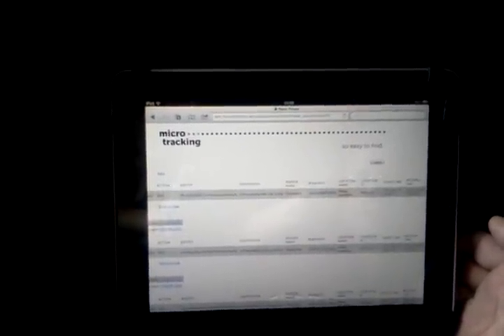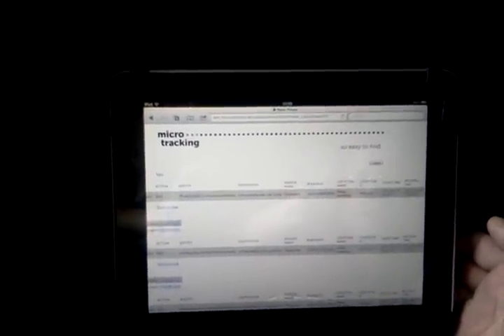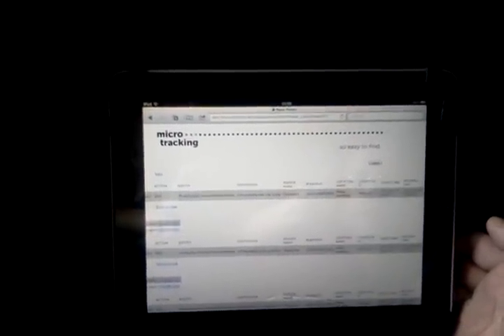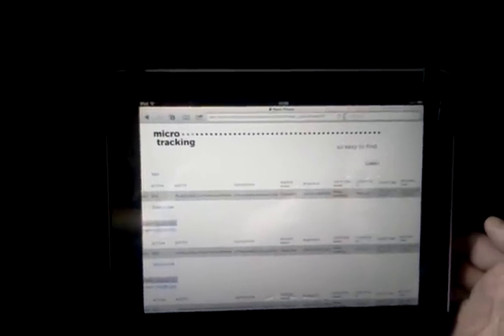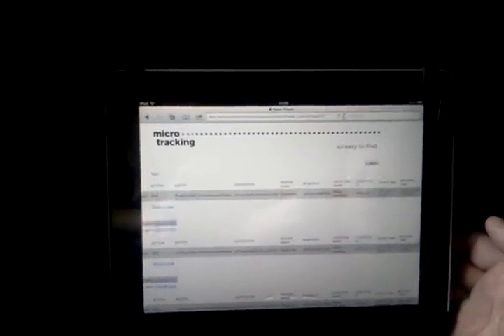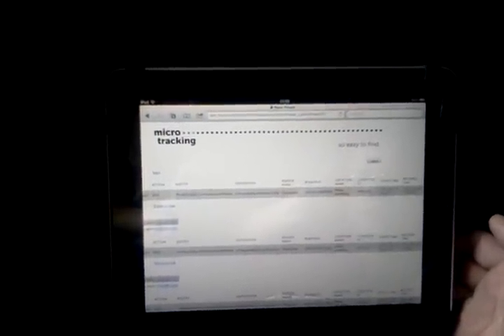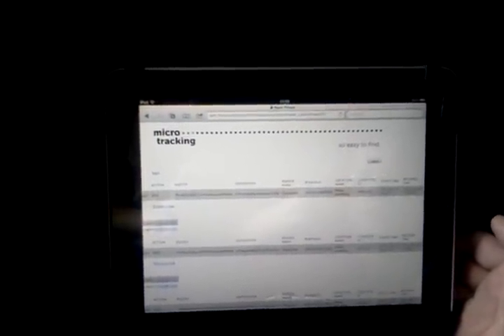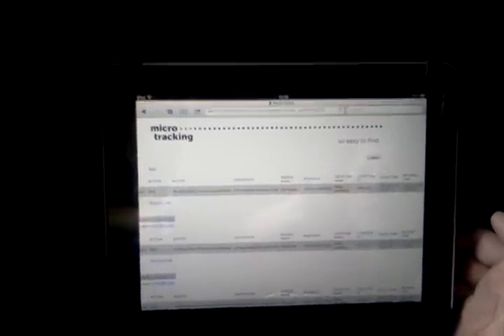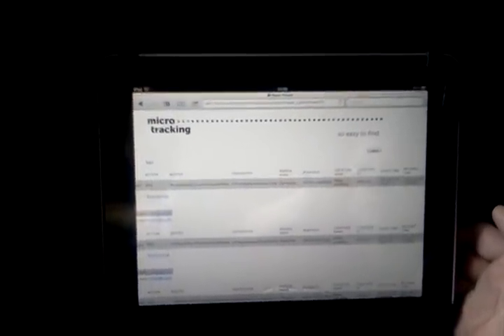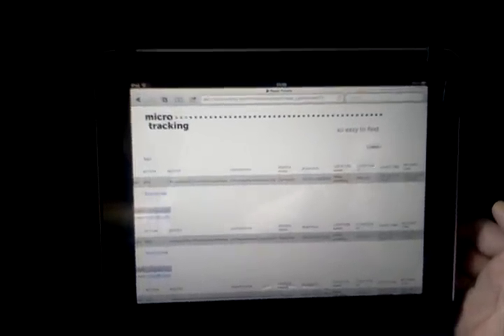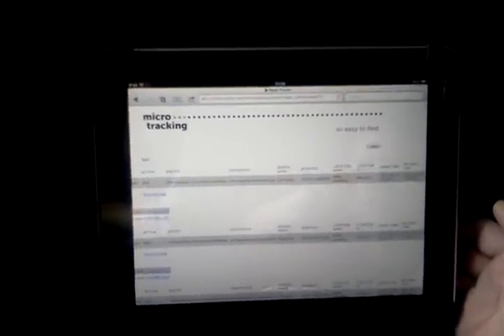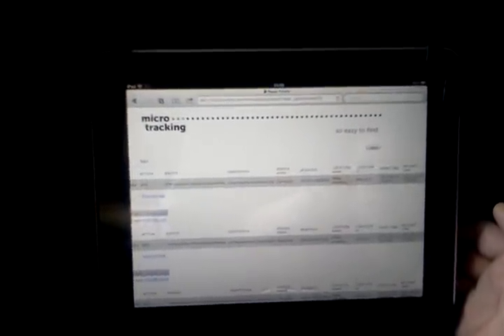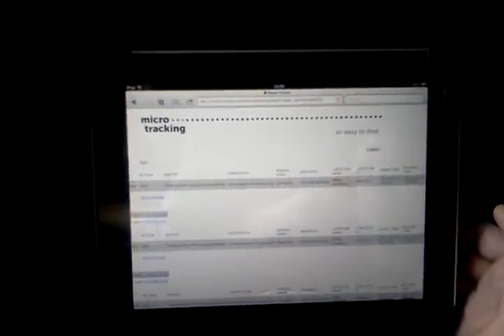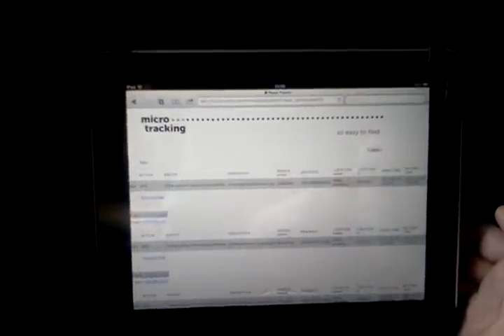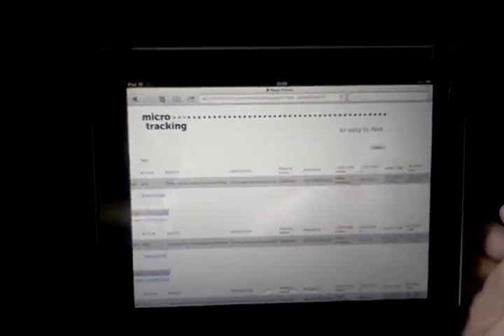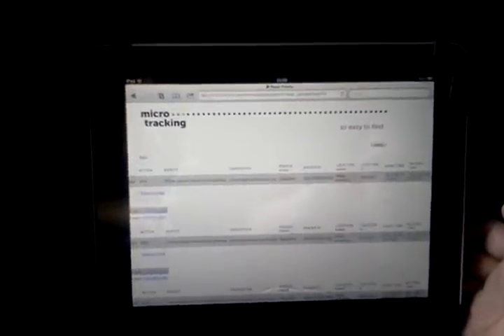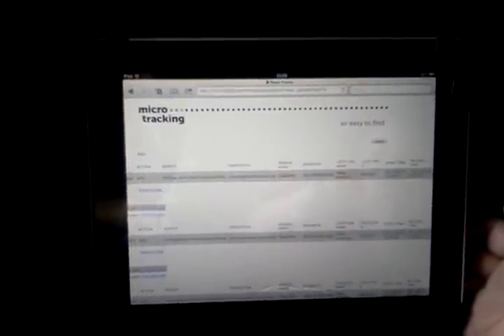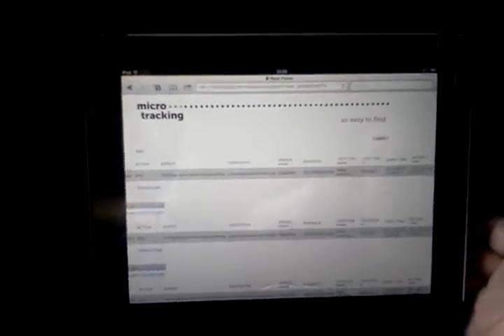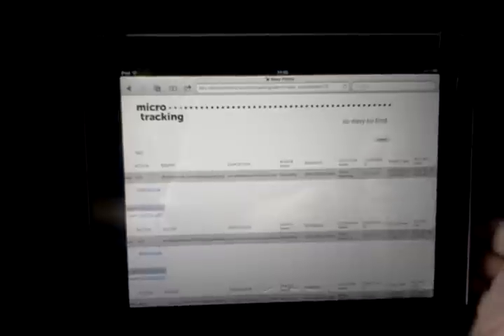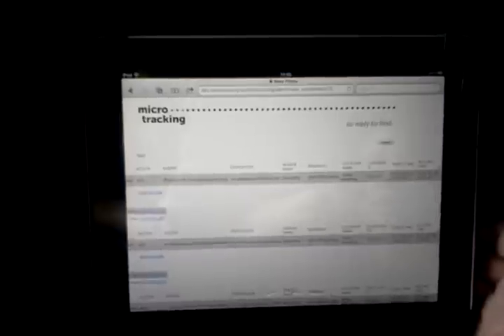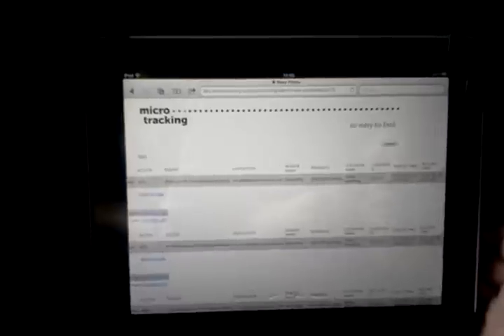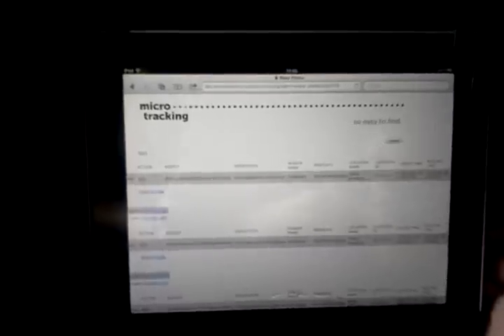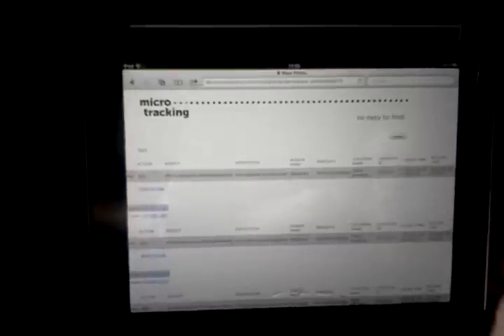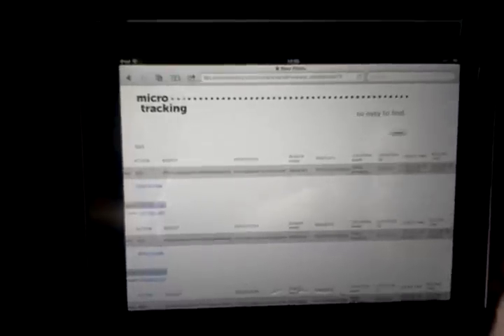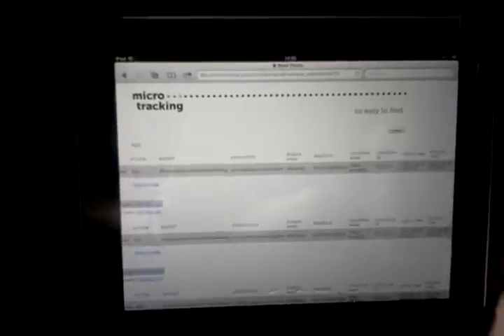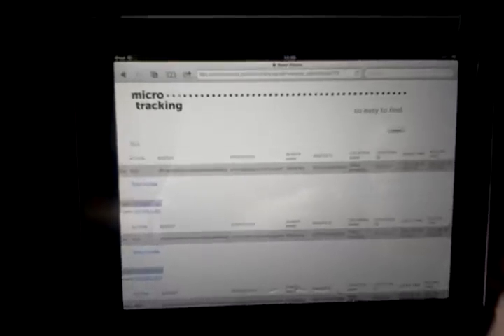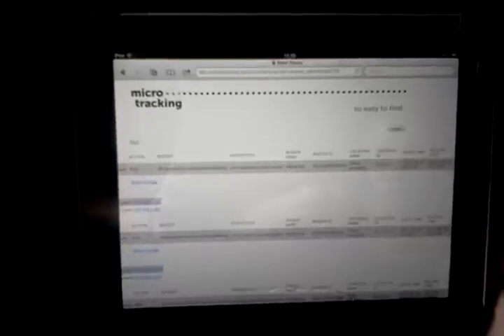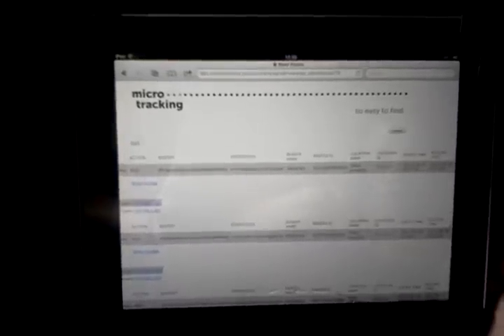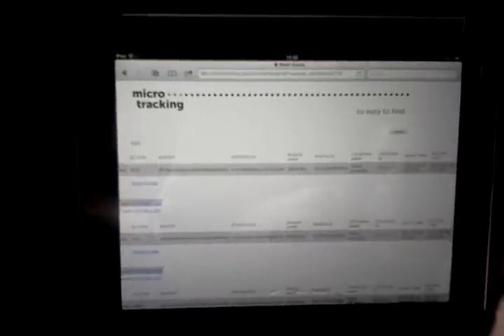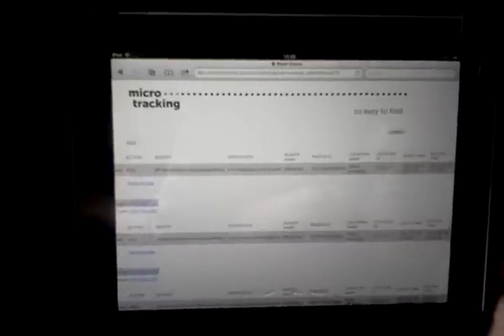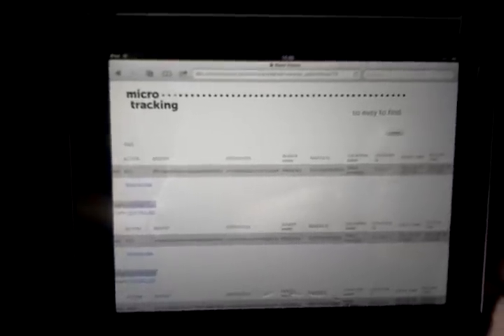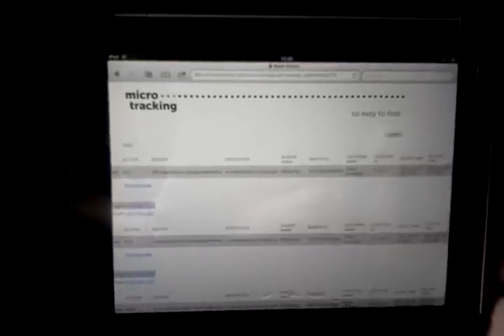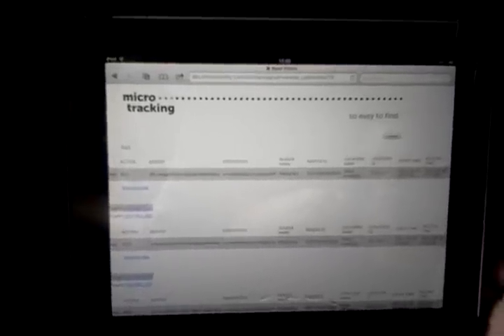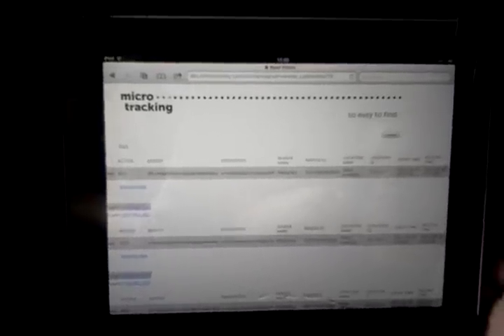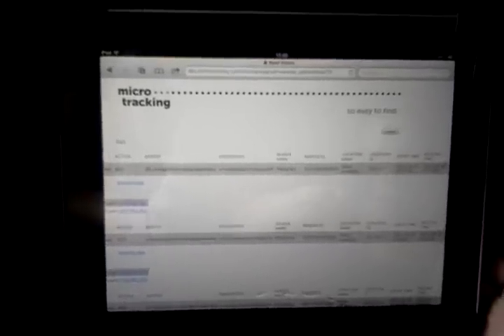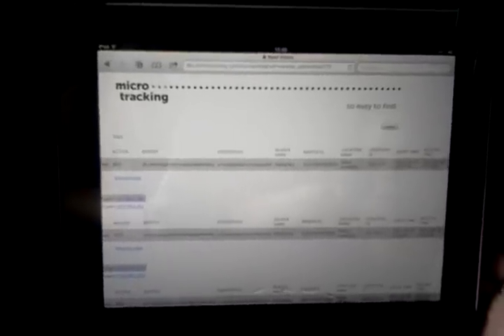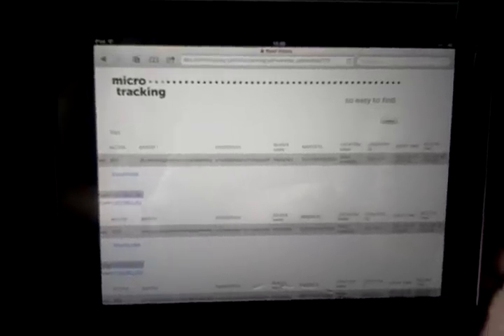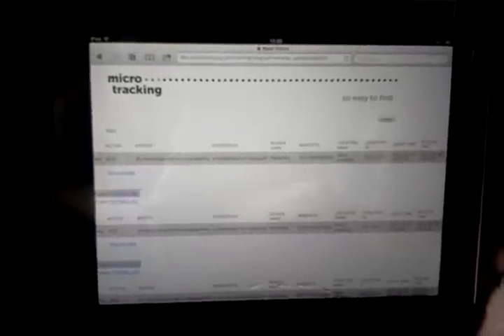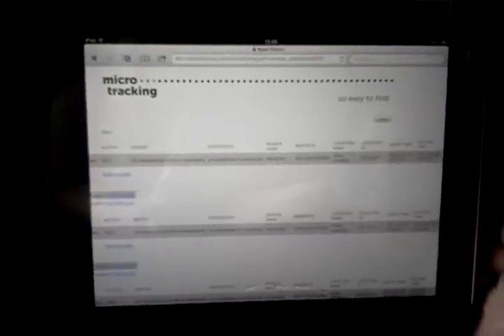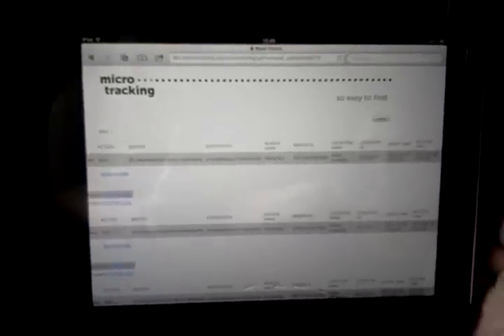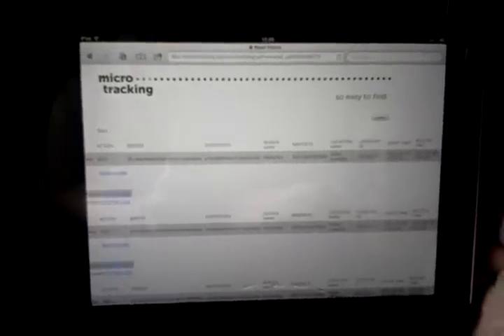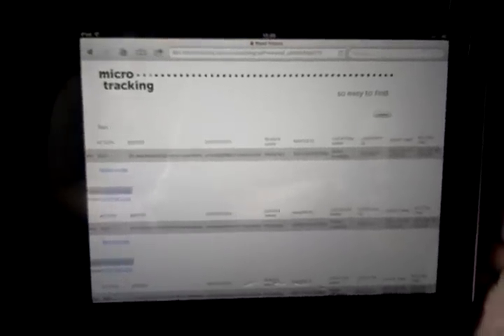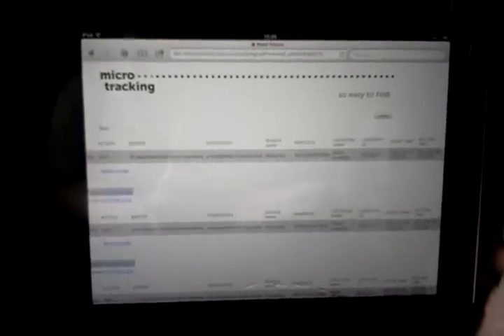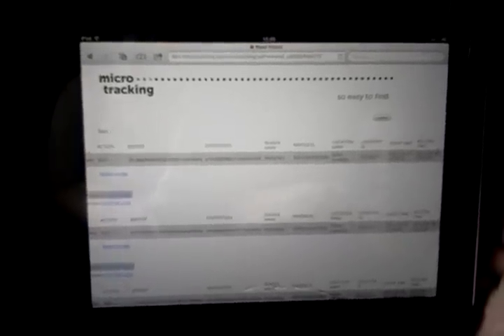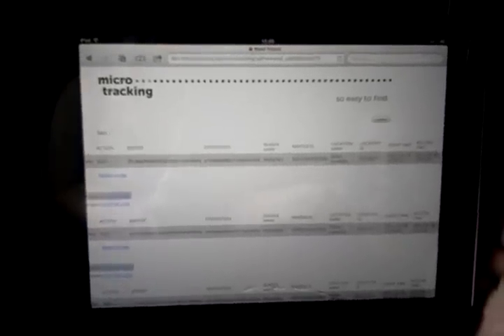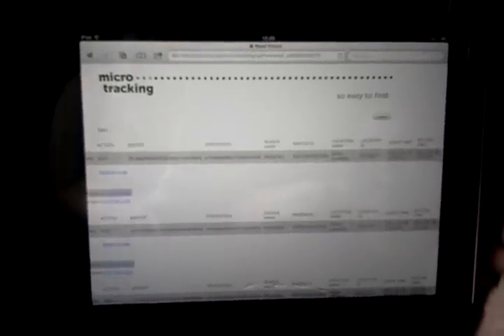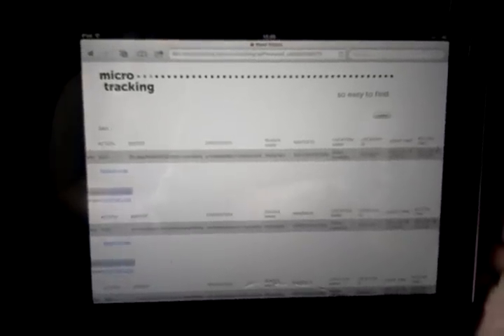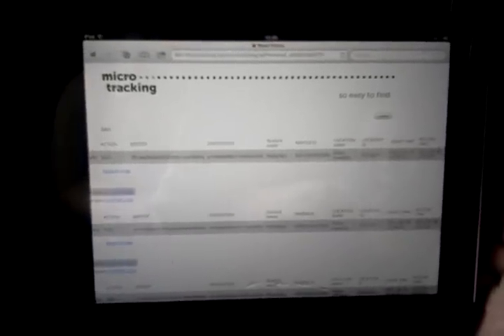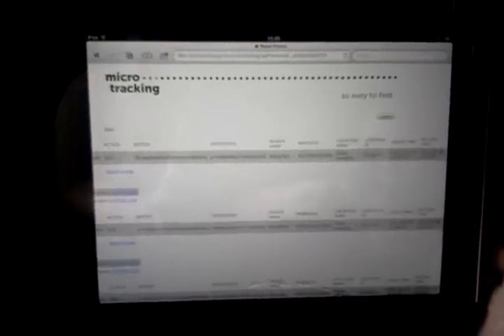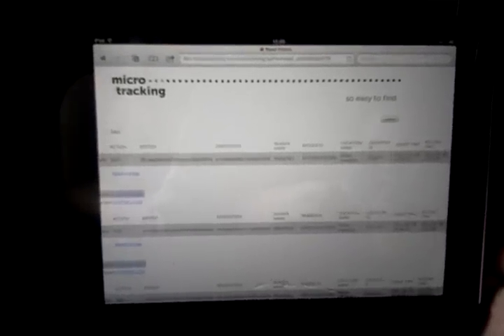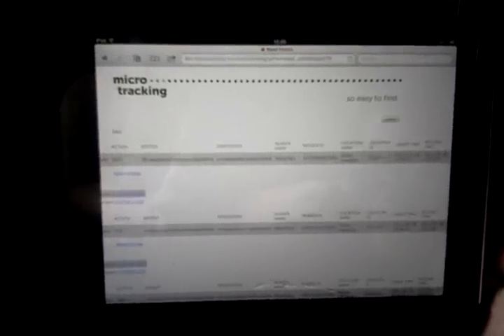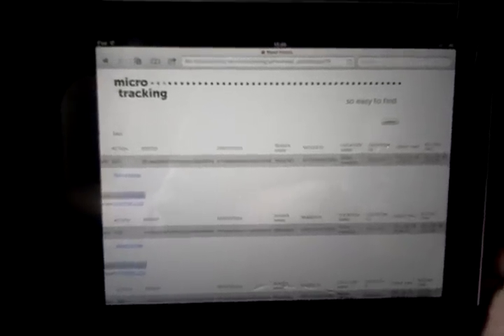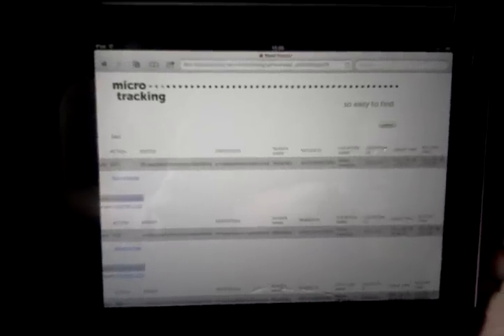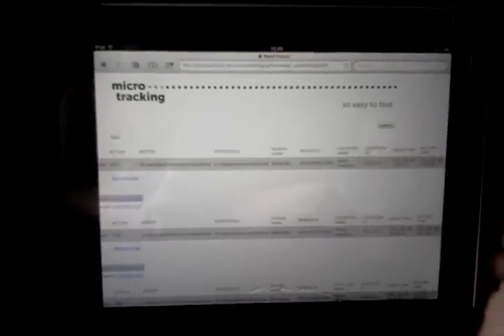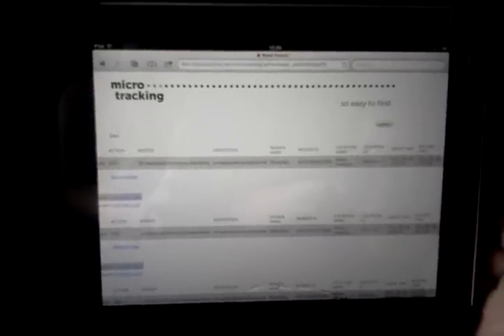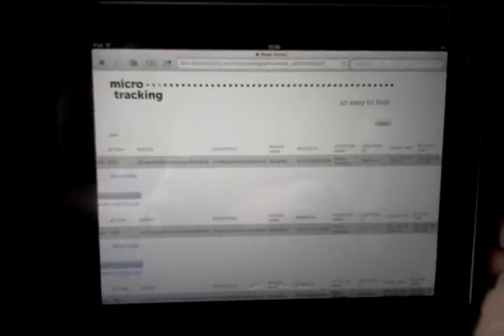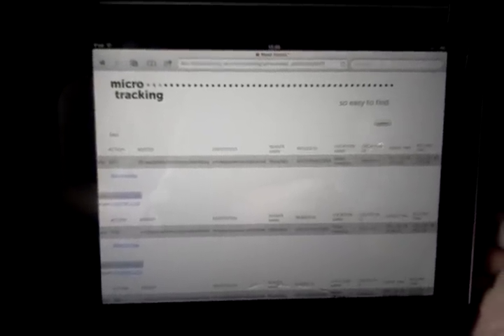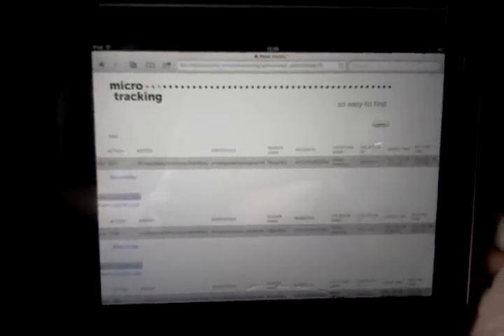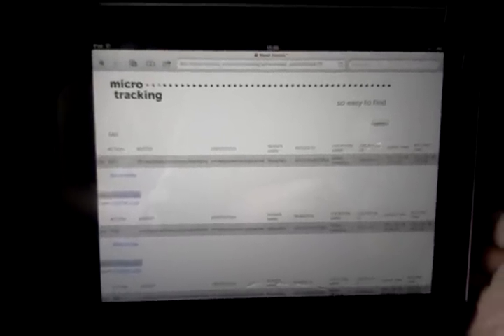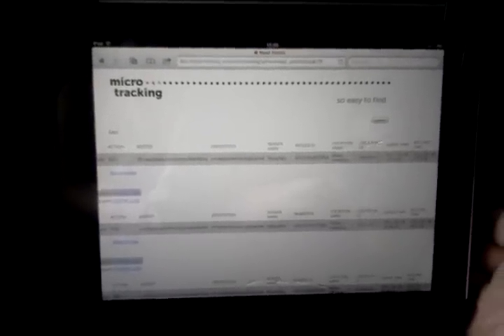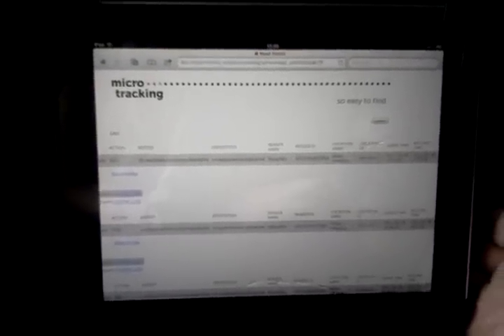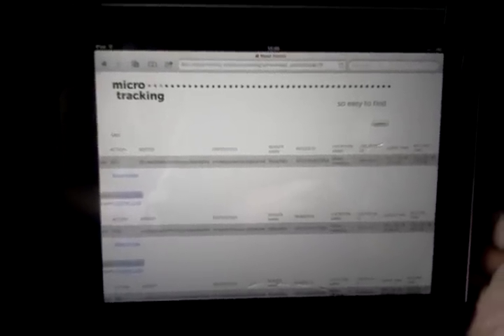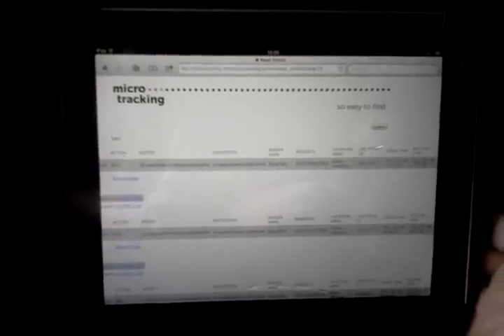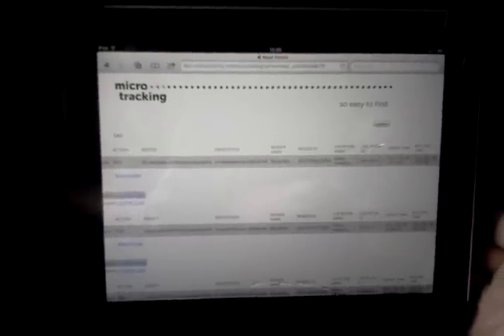It's so easy to use RFID UHF on a mobile phone, all connected to the micro-tracking web service. Thank you very much.